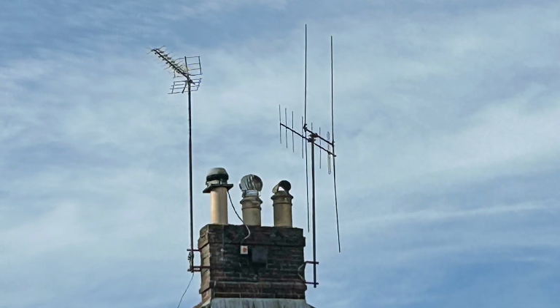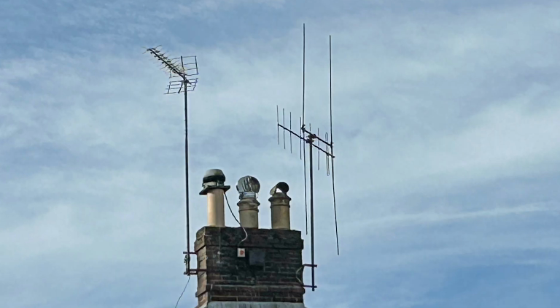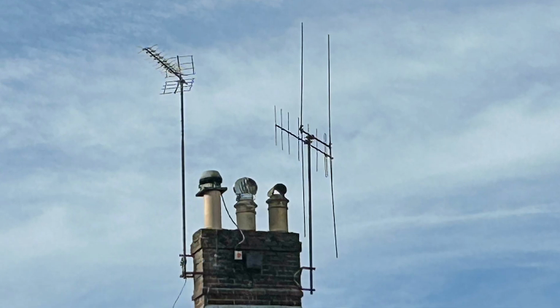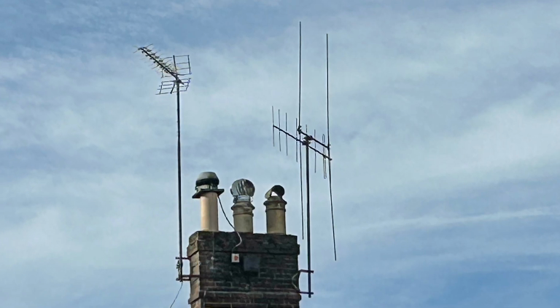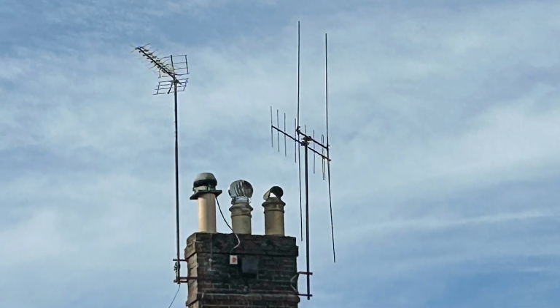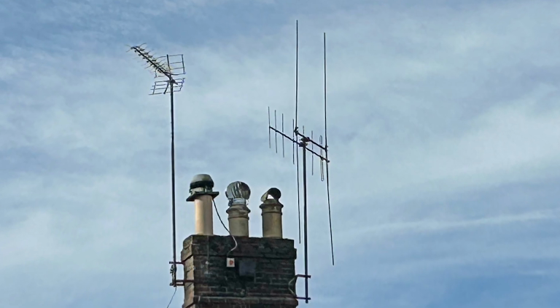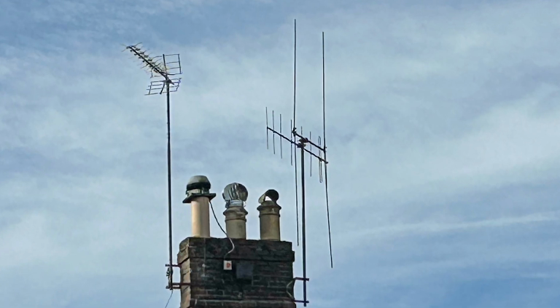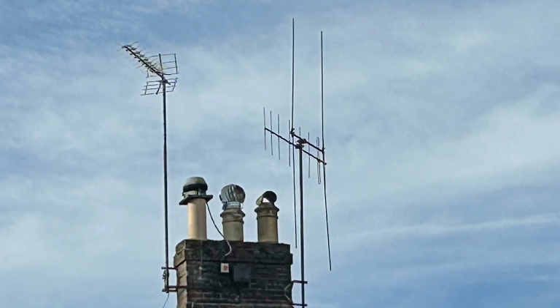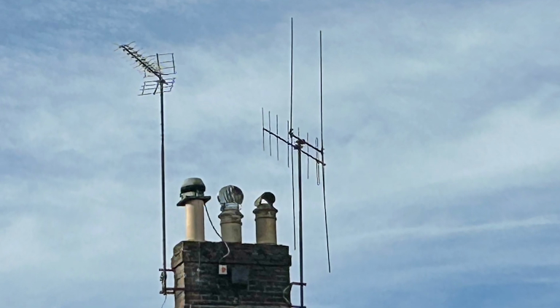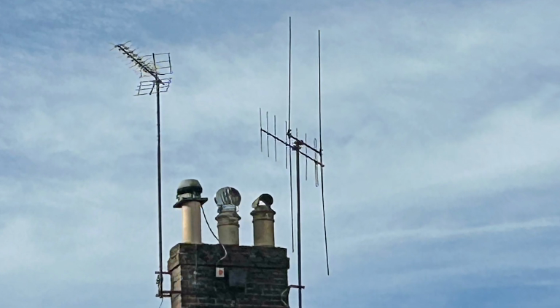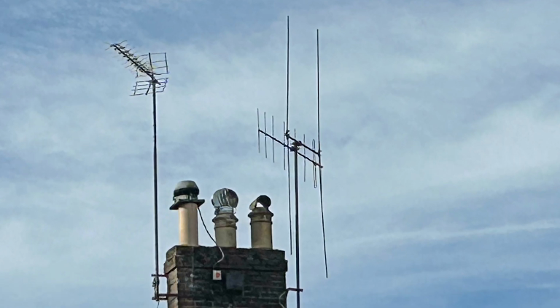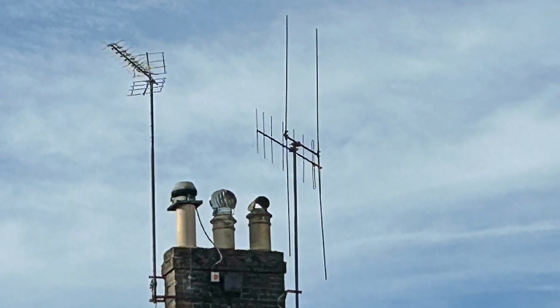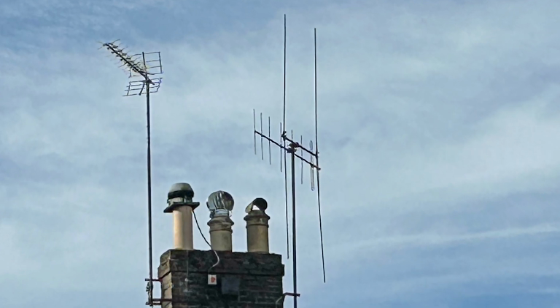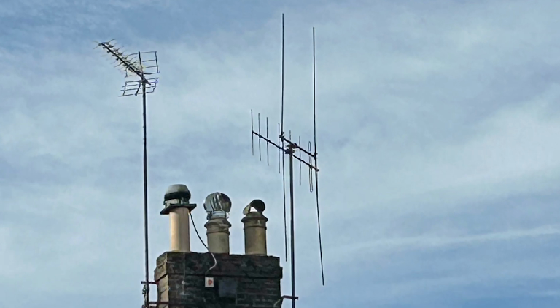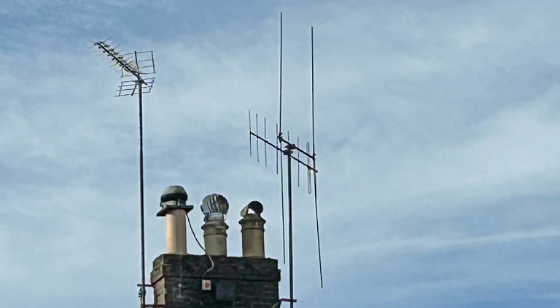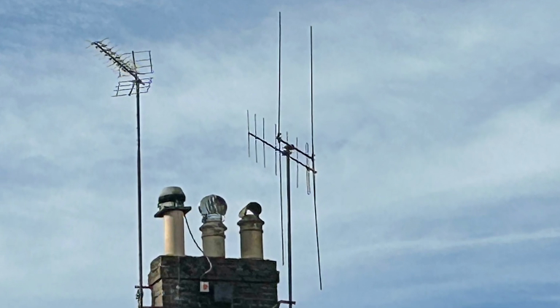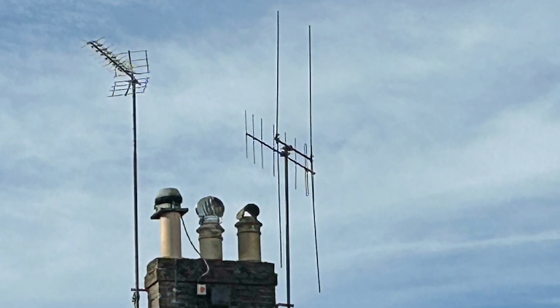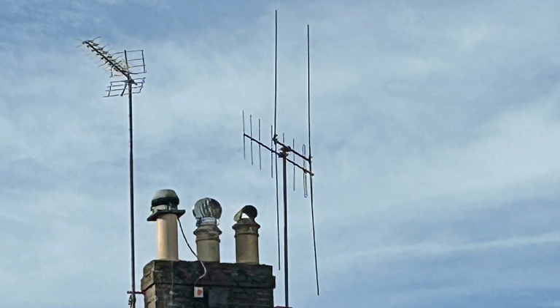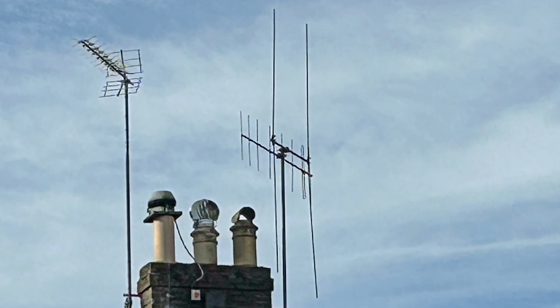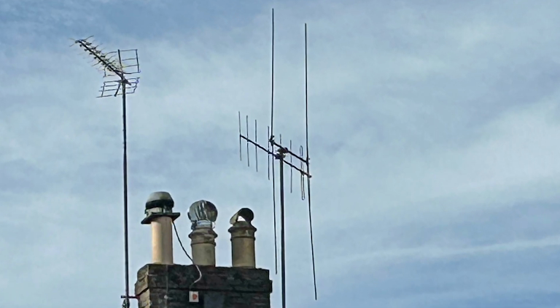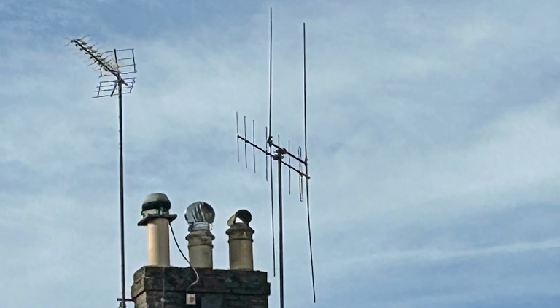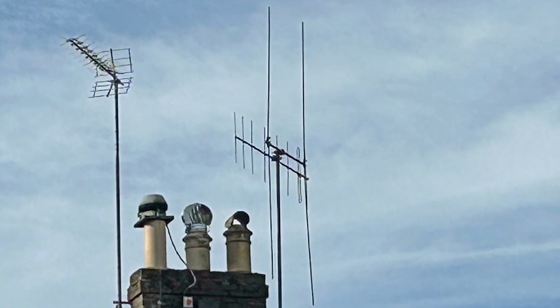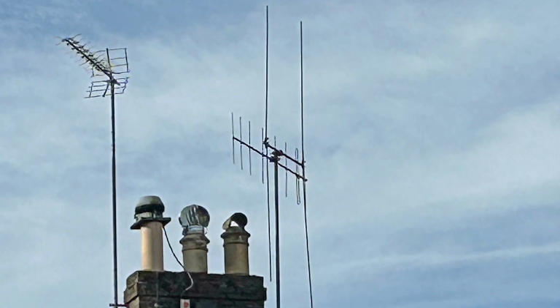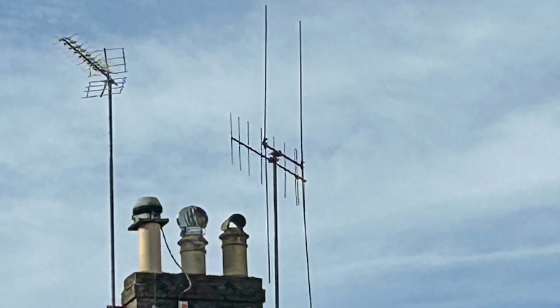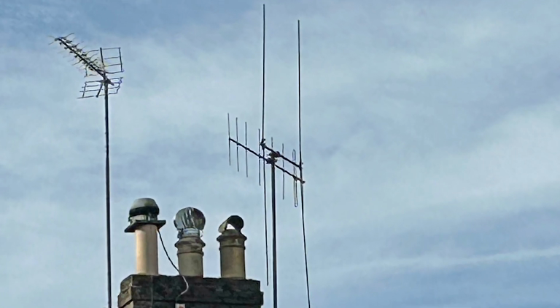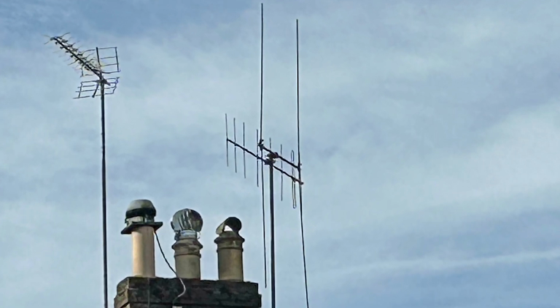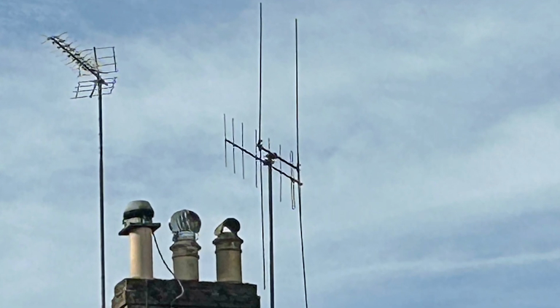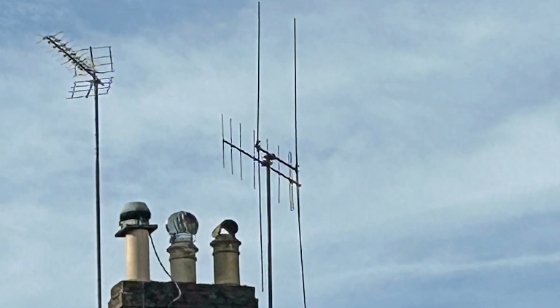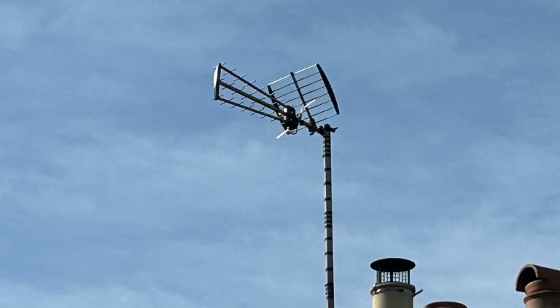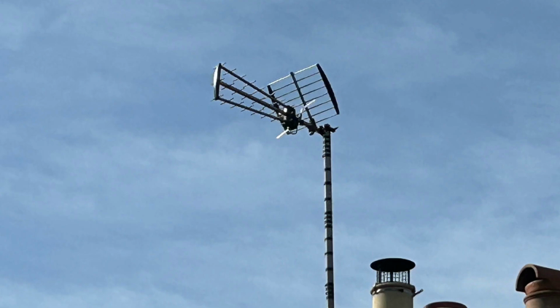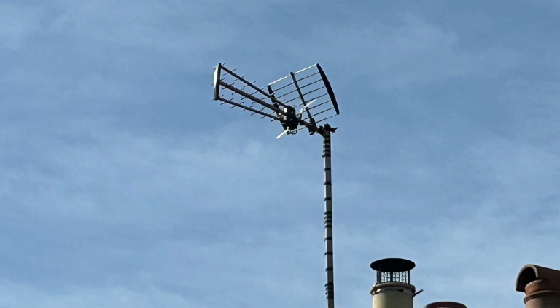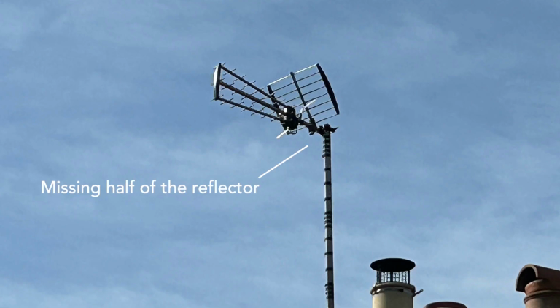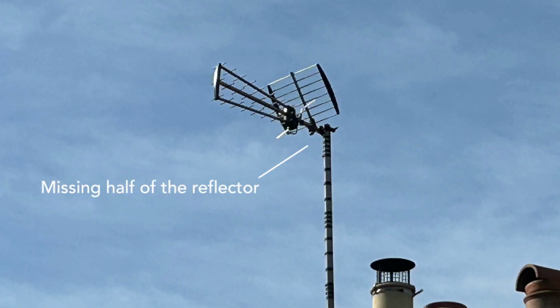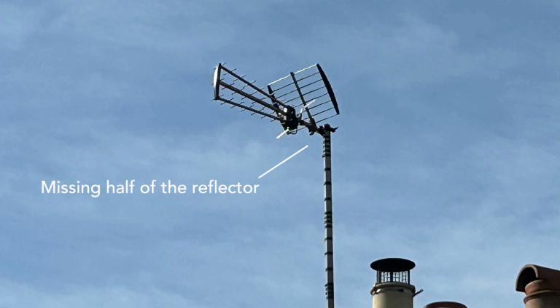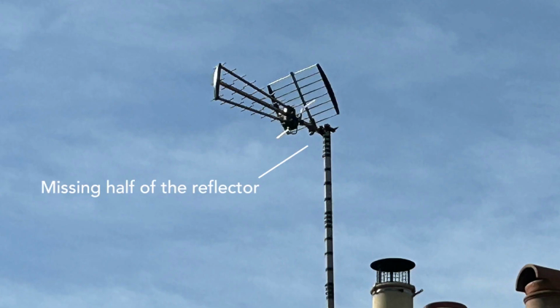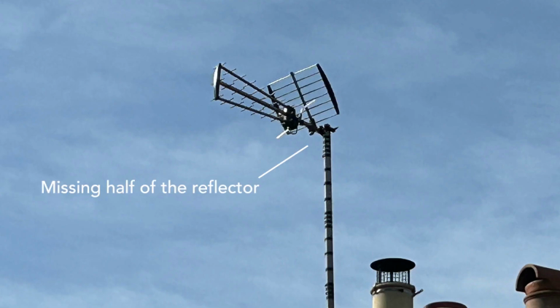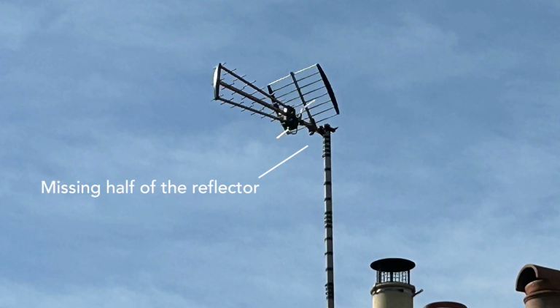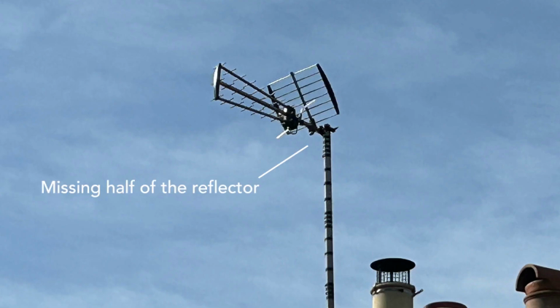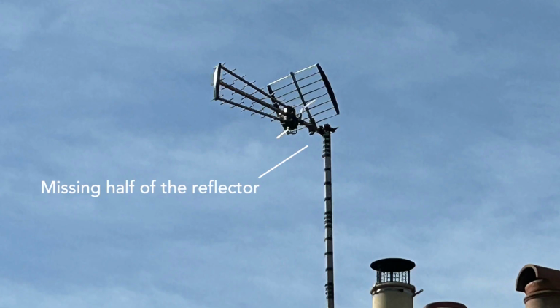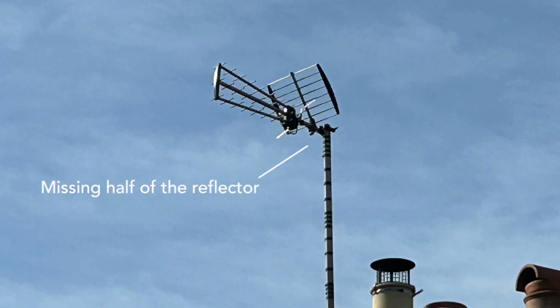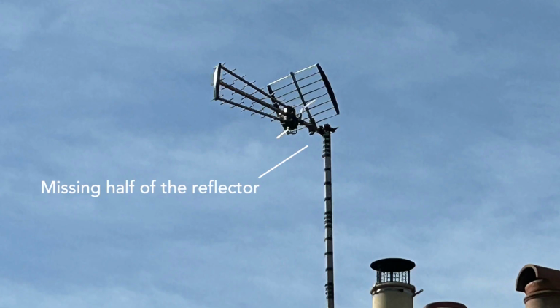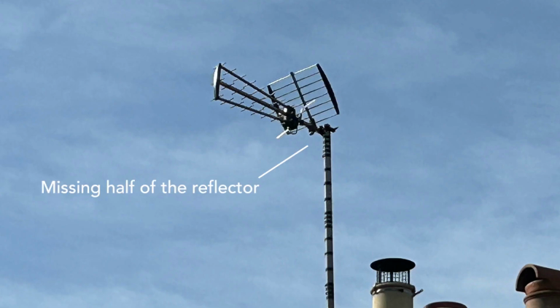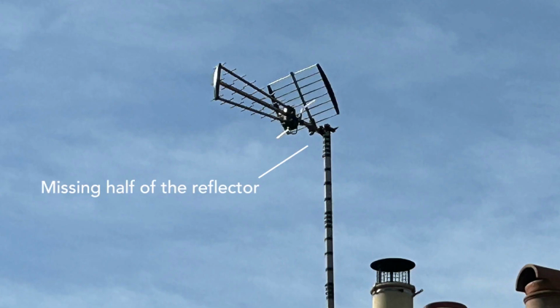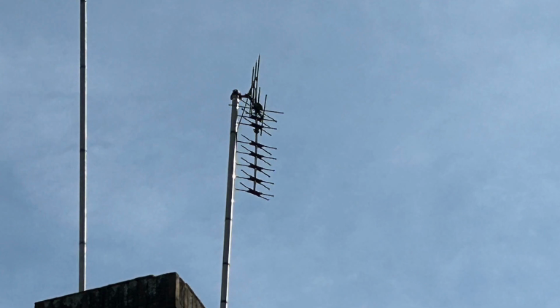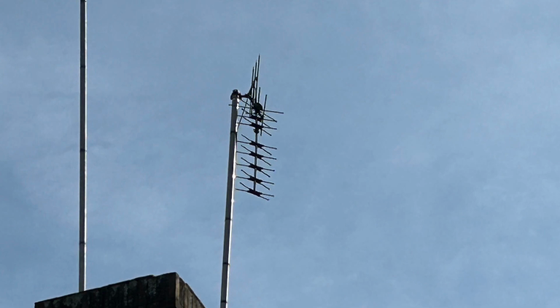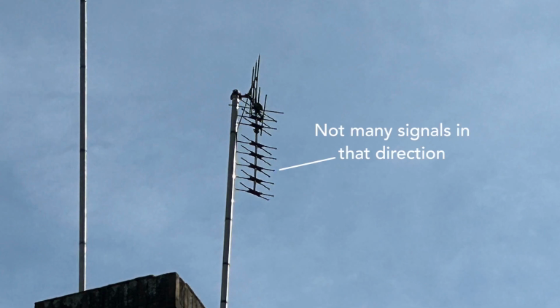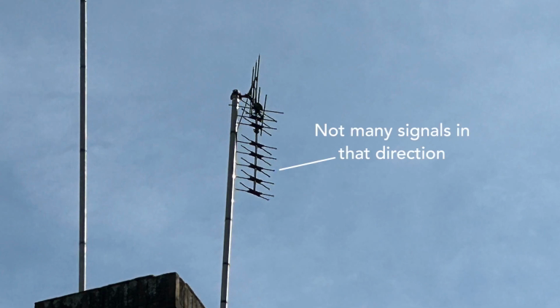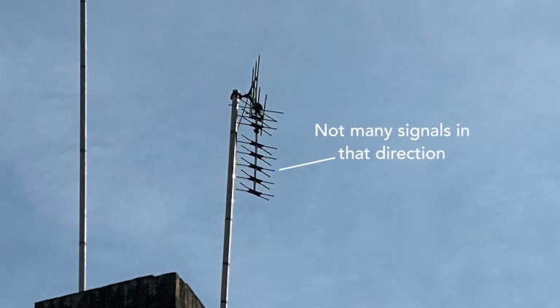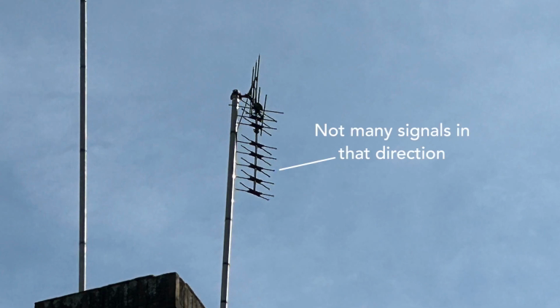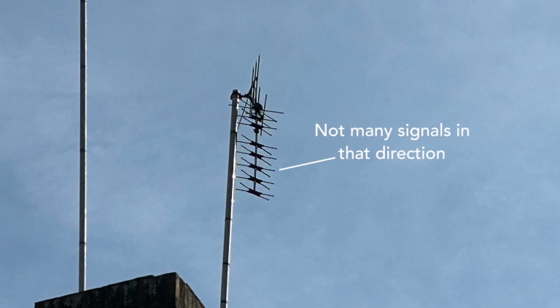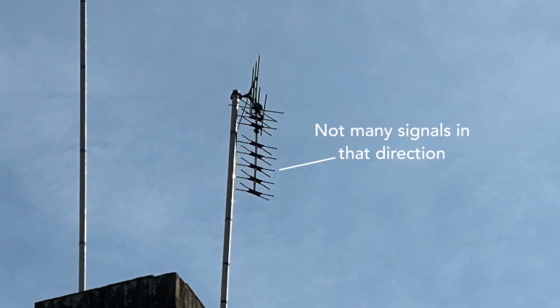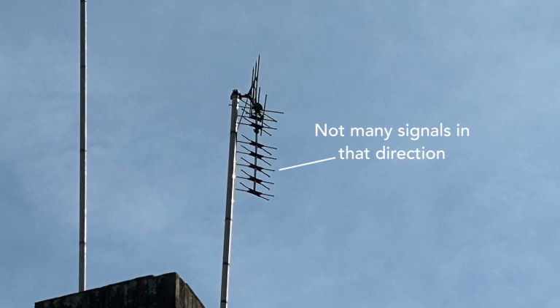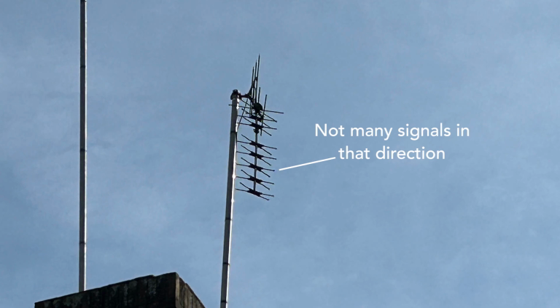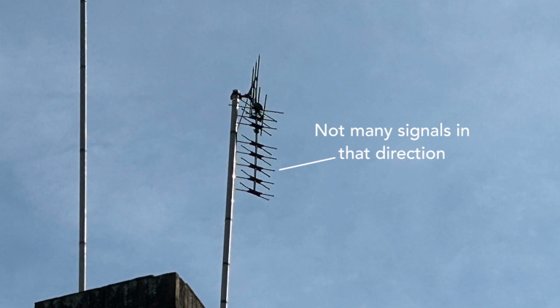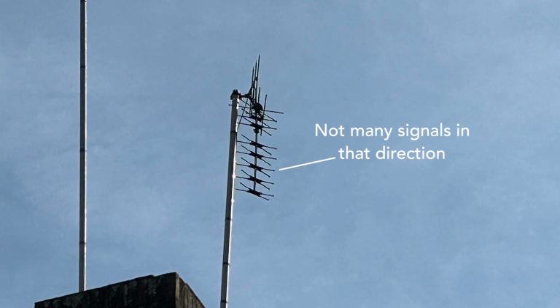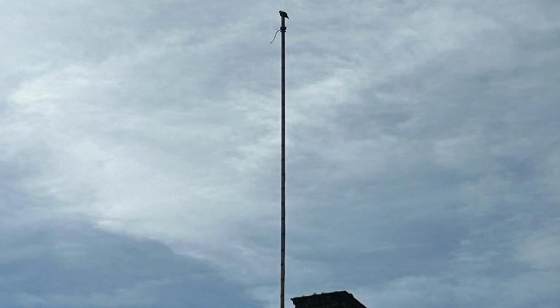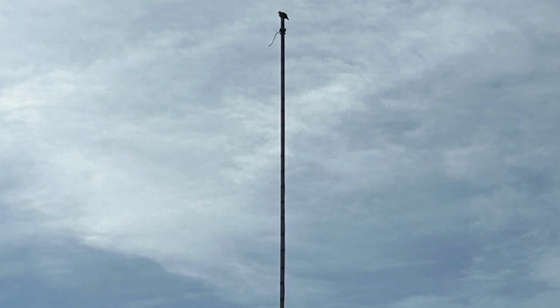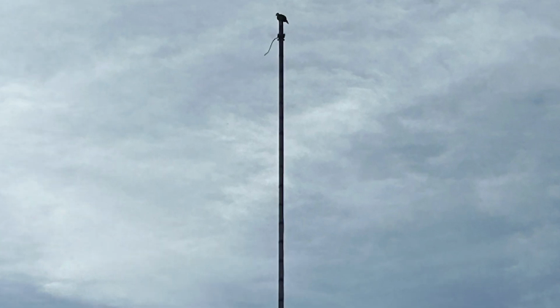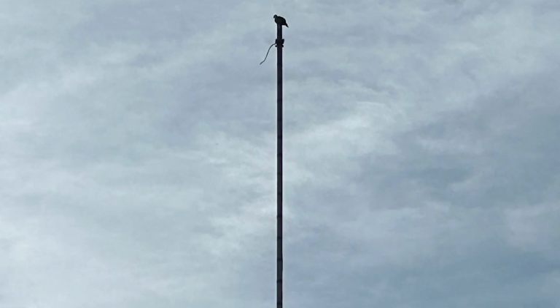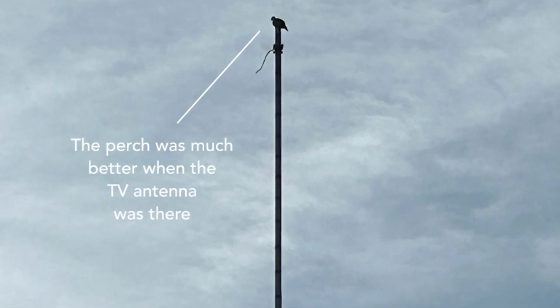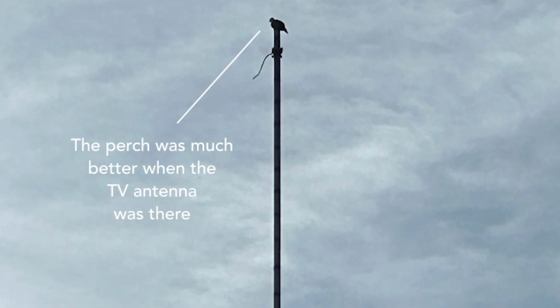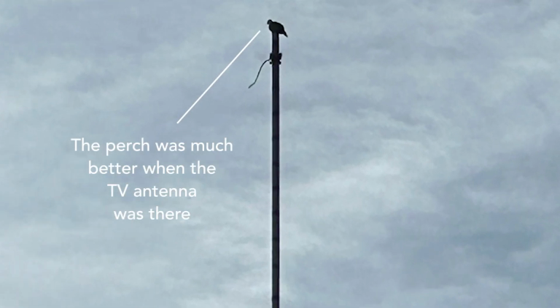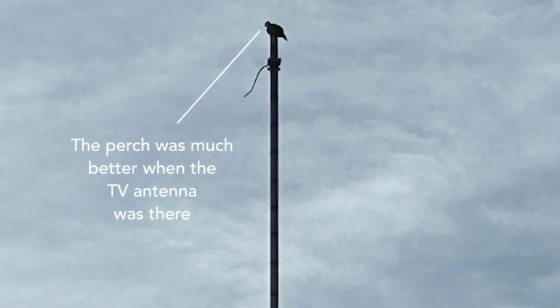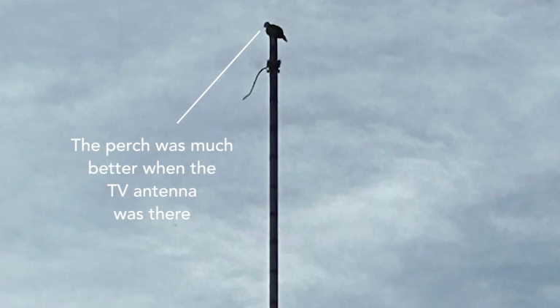These antennas have lasted for over 40 years. And I wonder how many of the modern TV antennas will last this long.